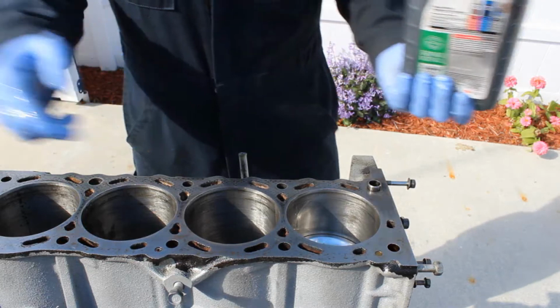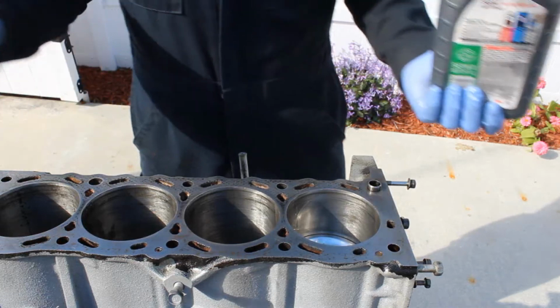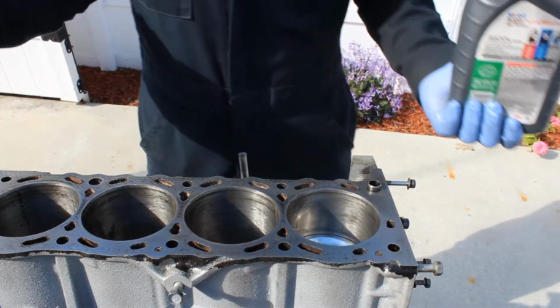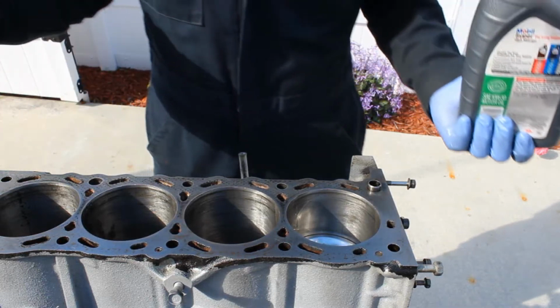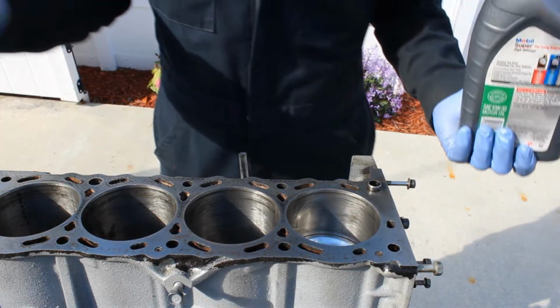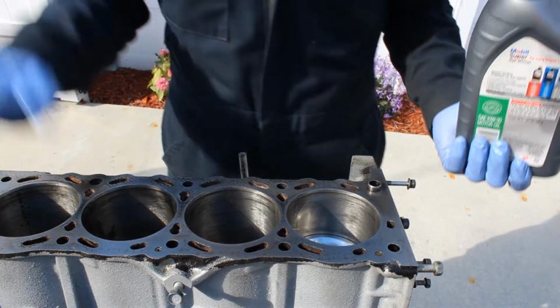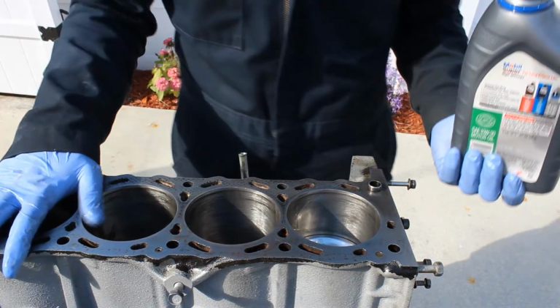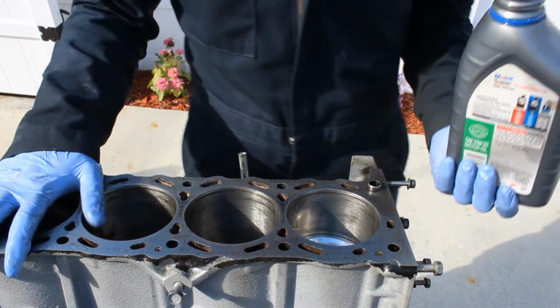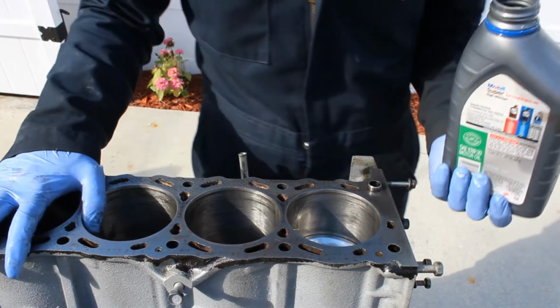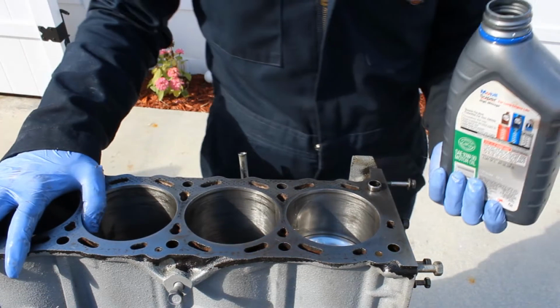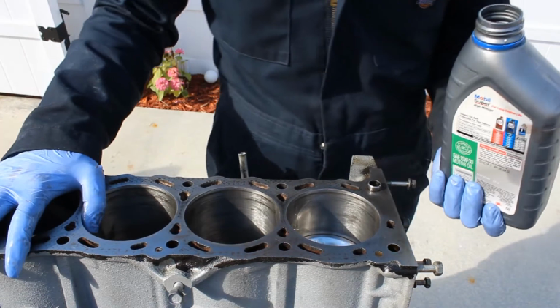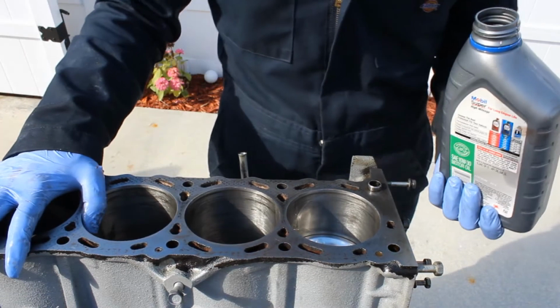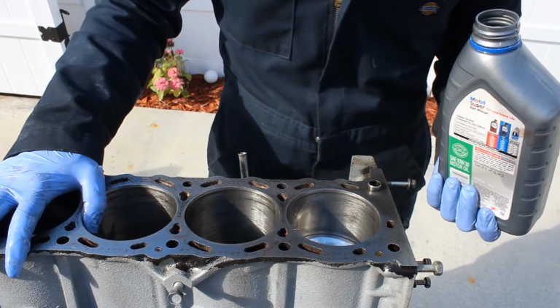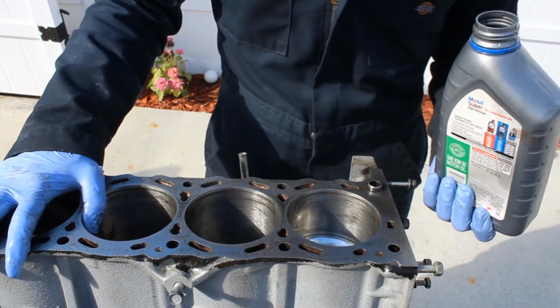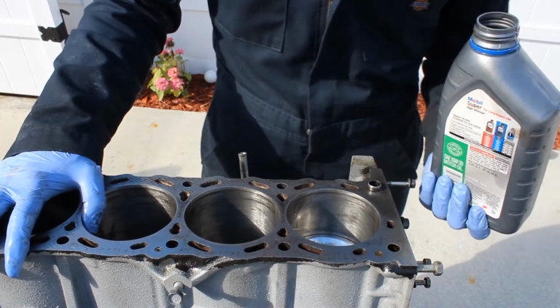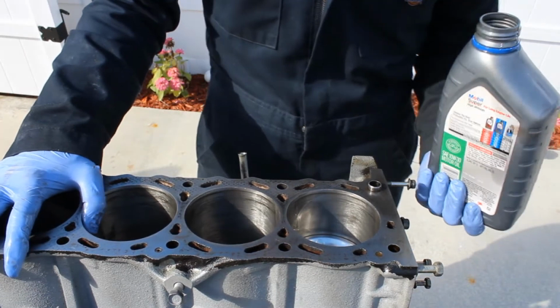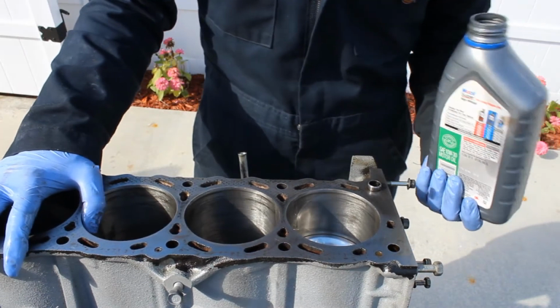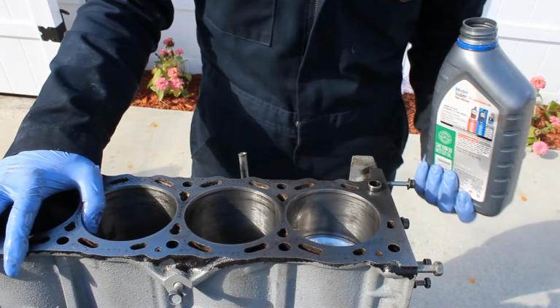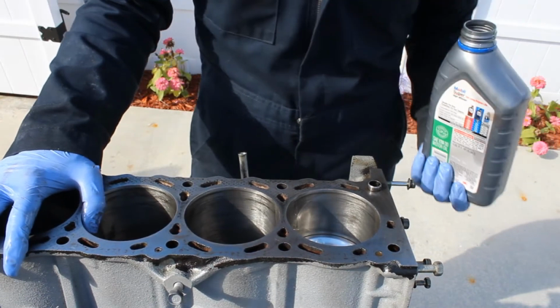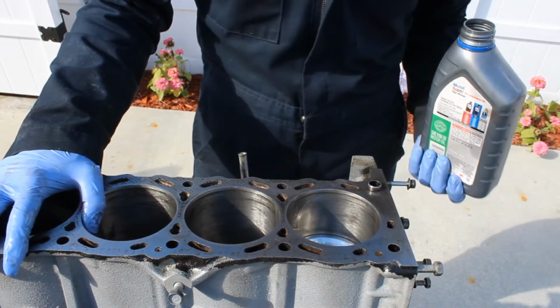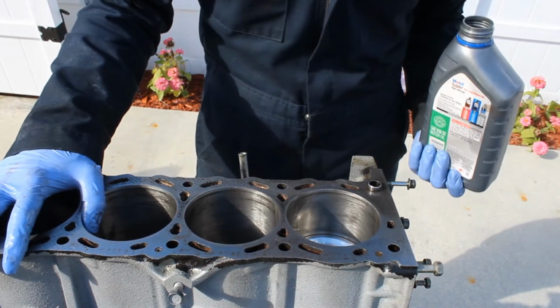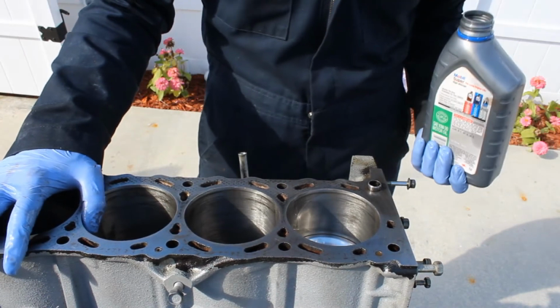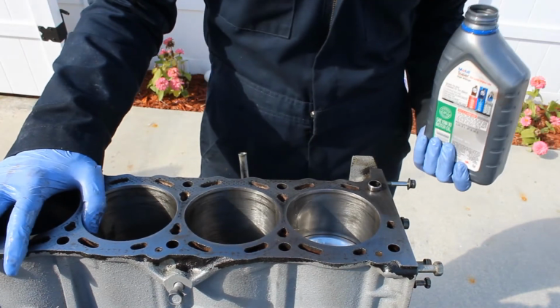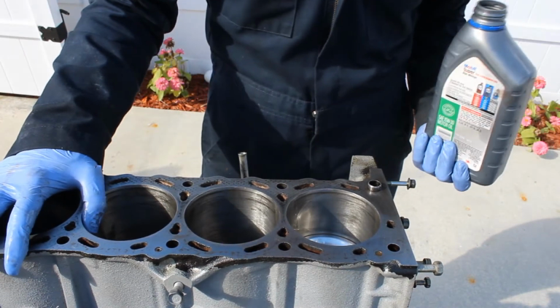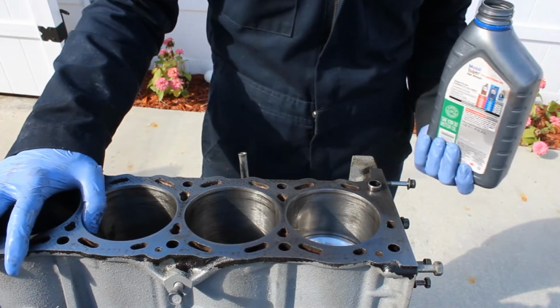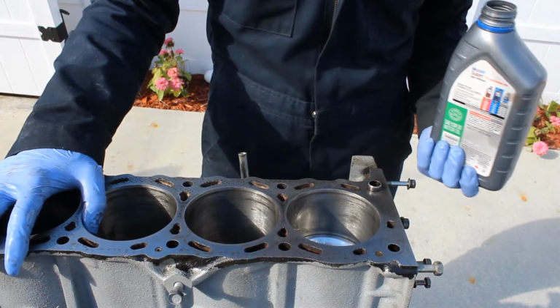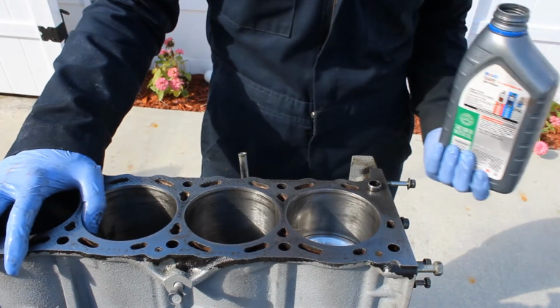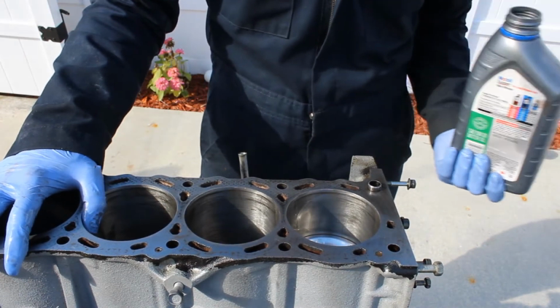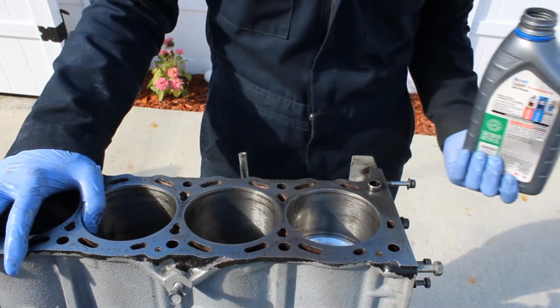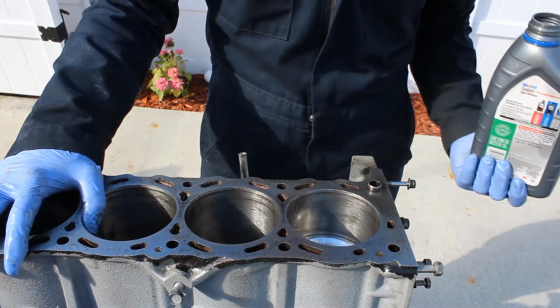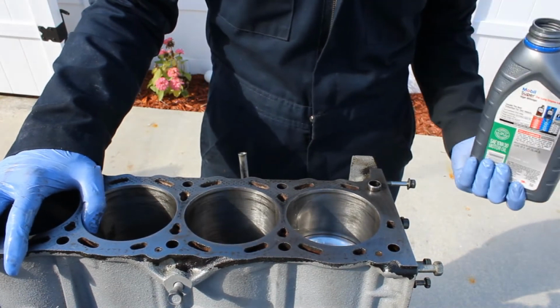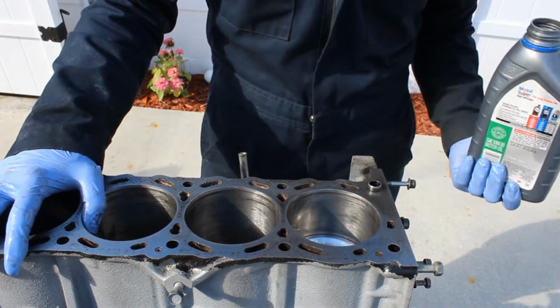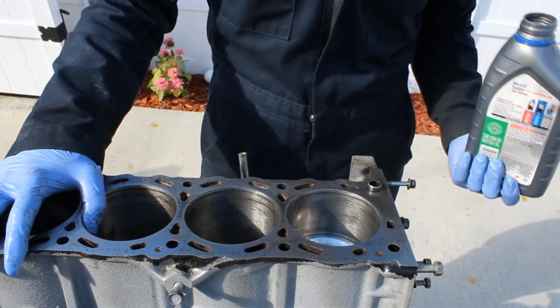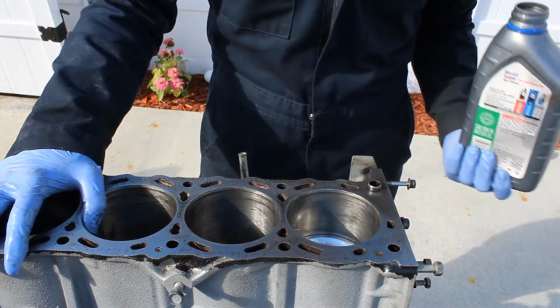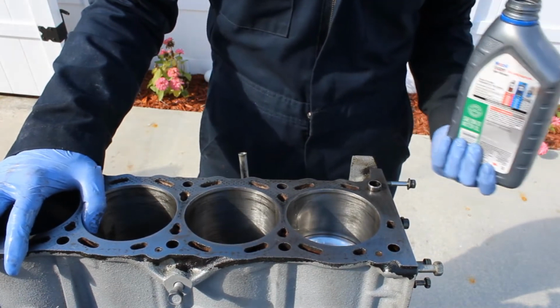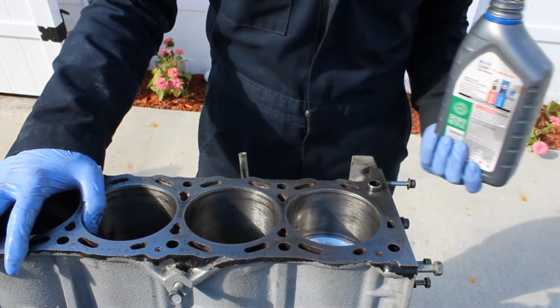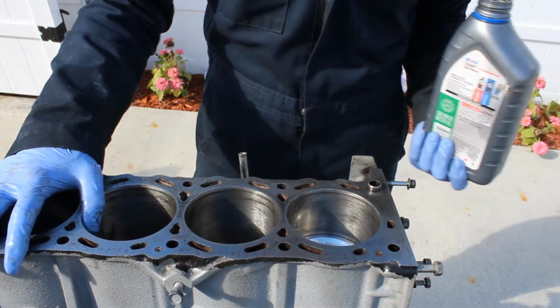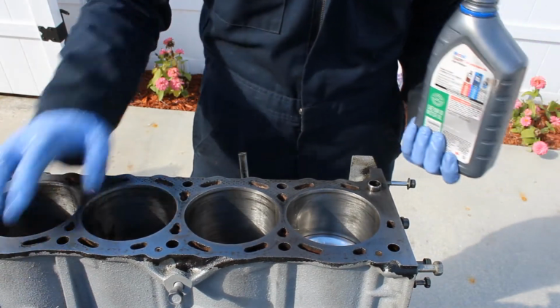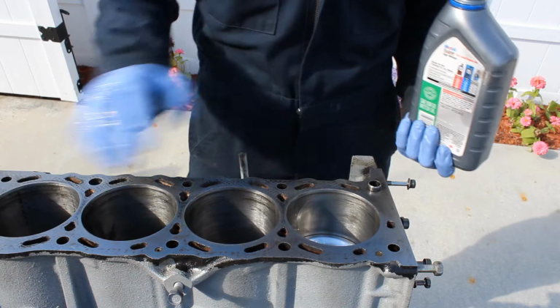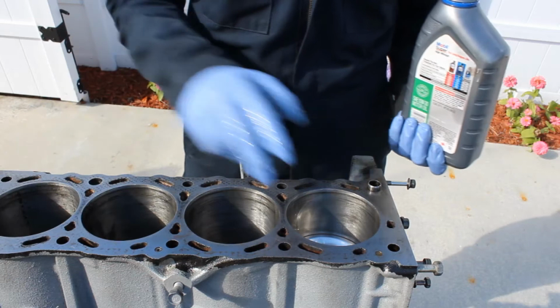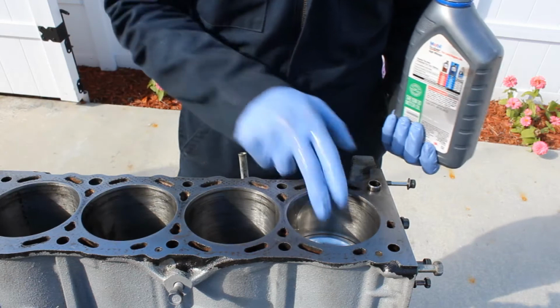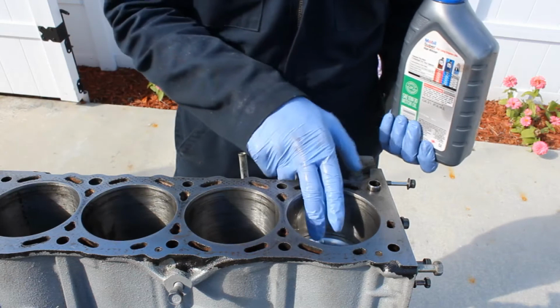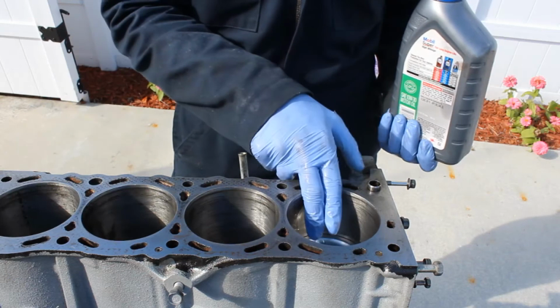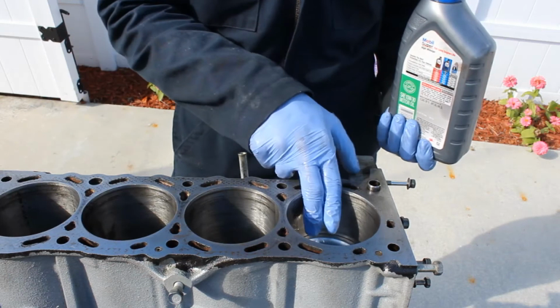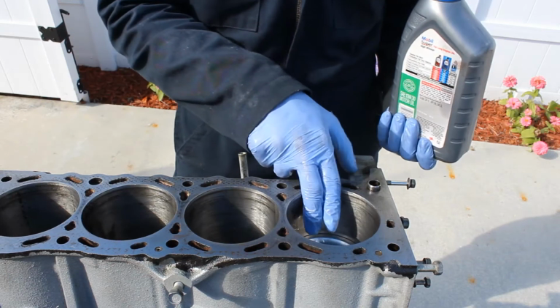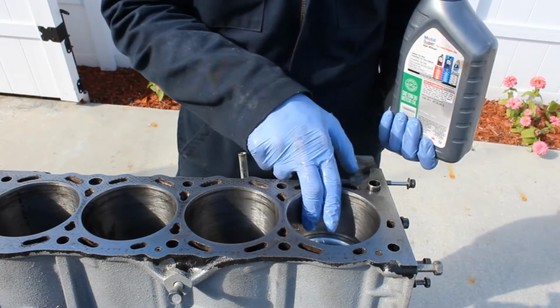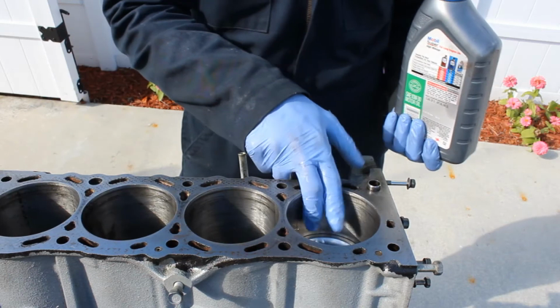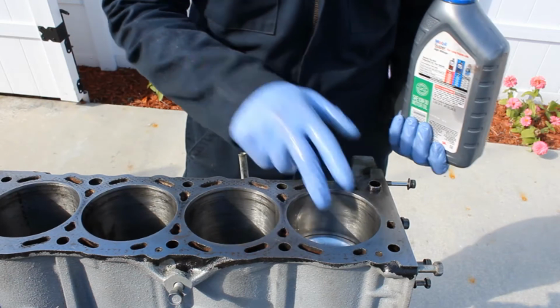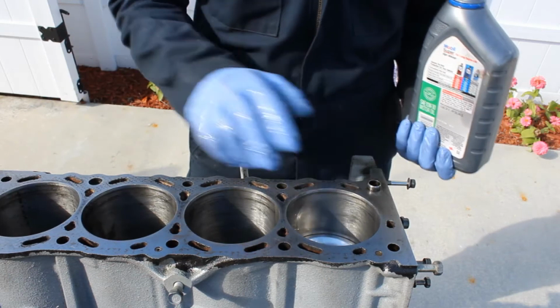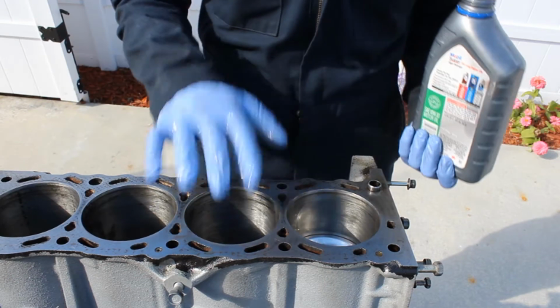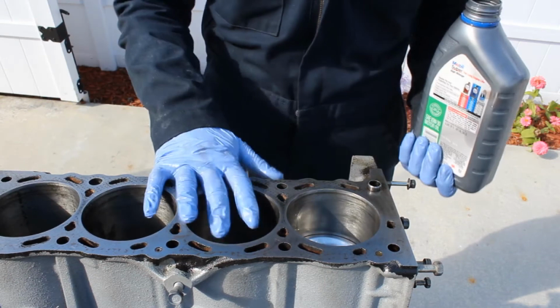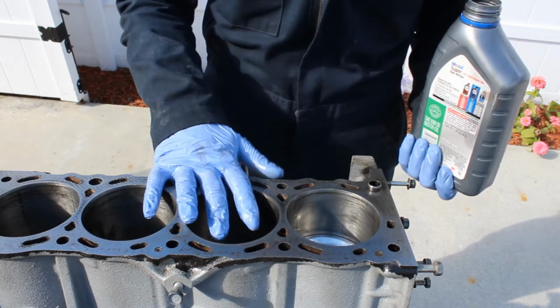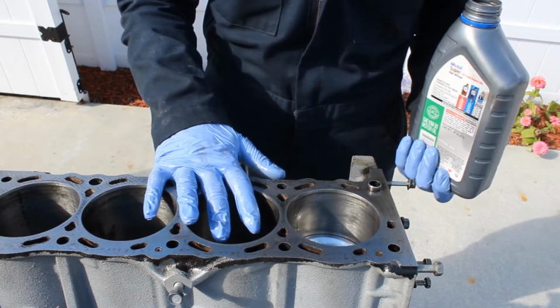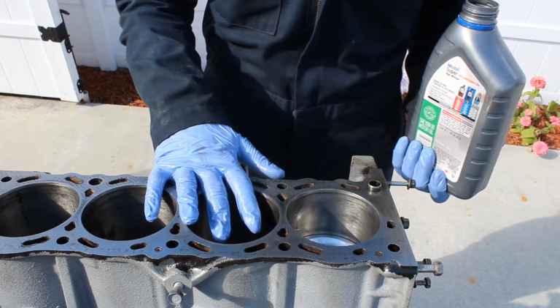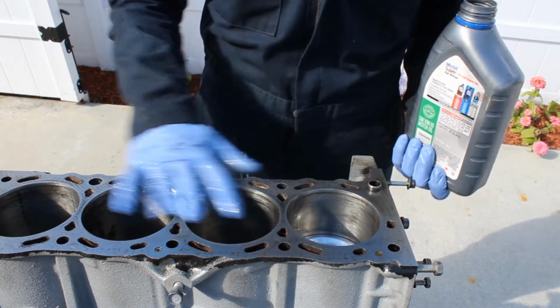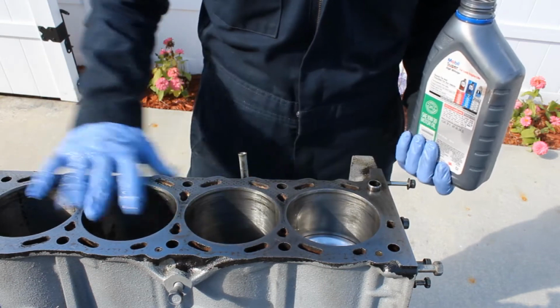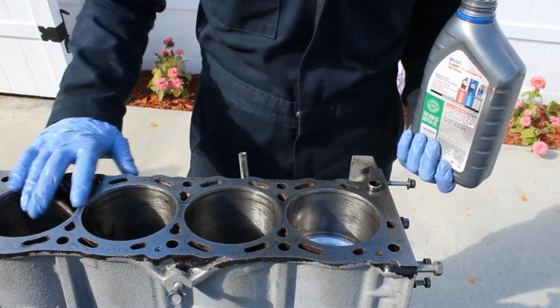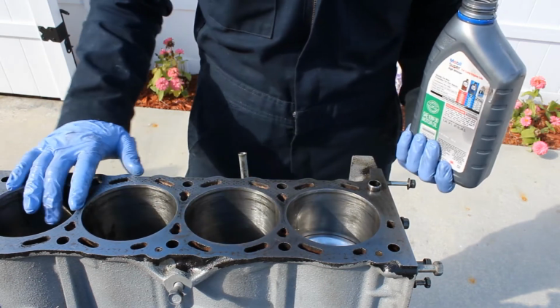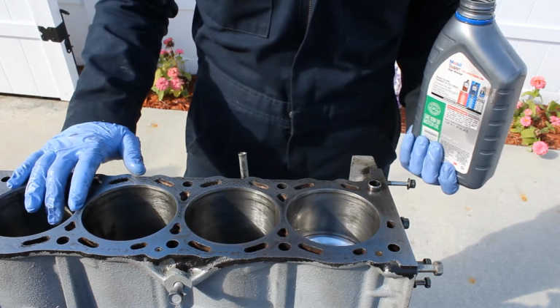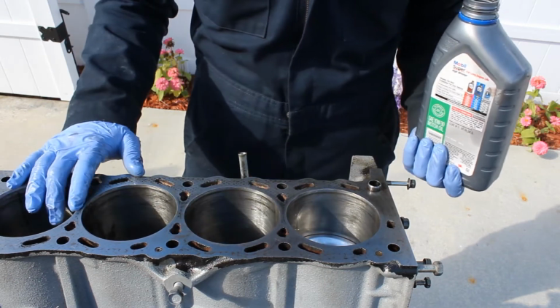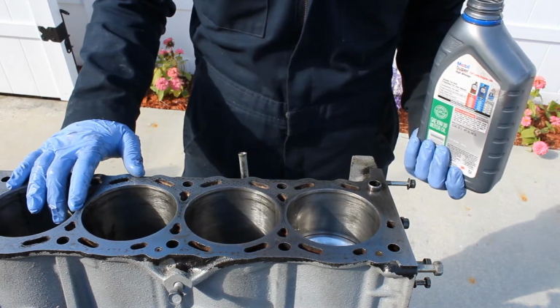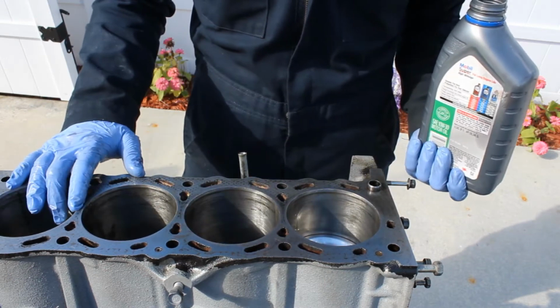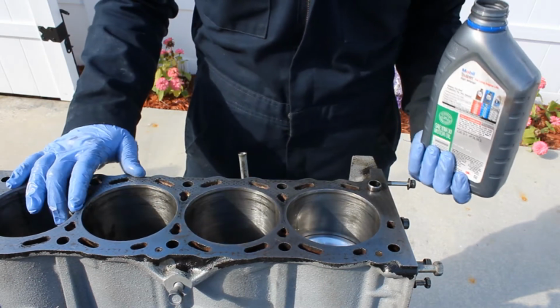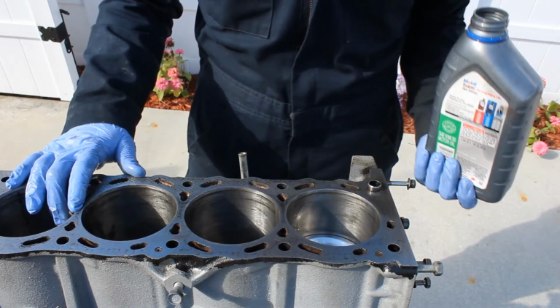Hello and welcome to DNS Garage. Today we're going to be installing our pistons. I already have one in and I left three for the video.